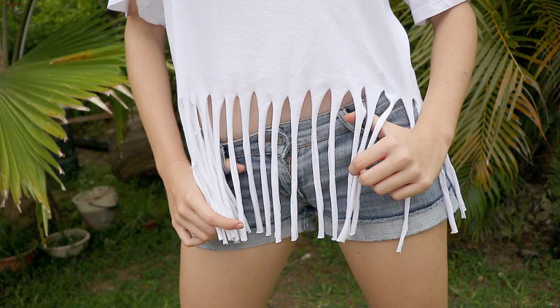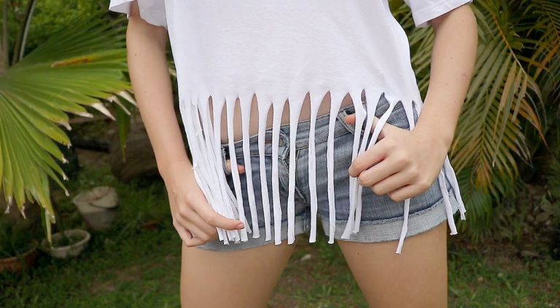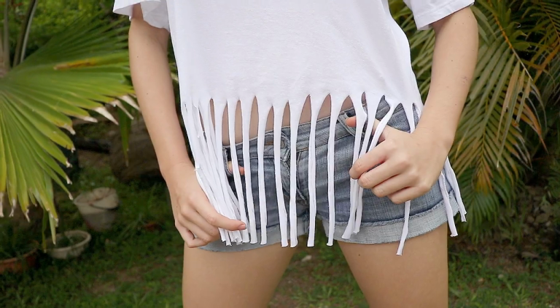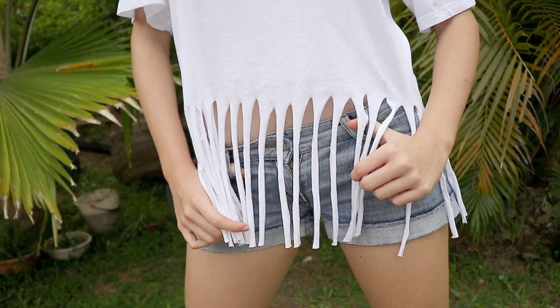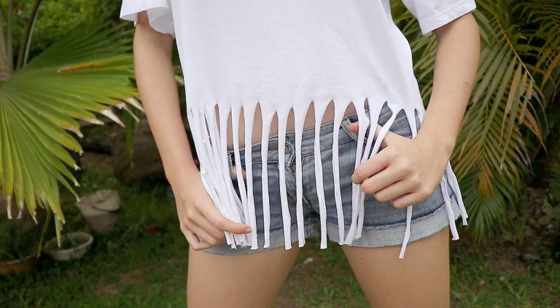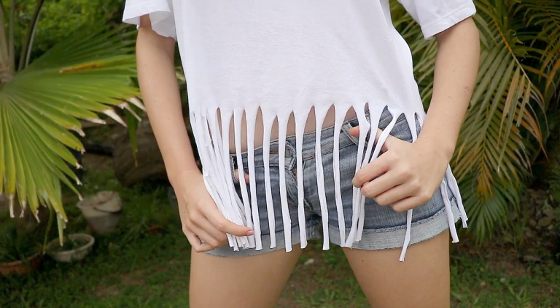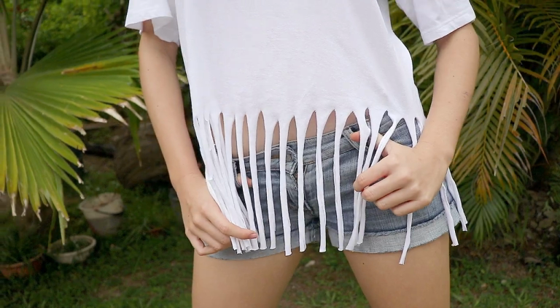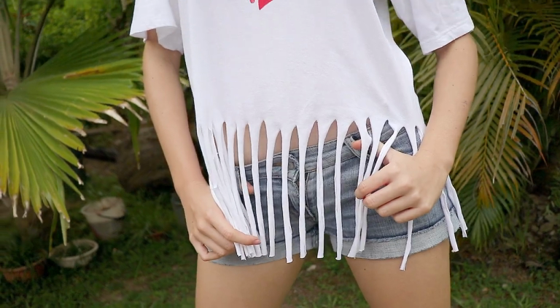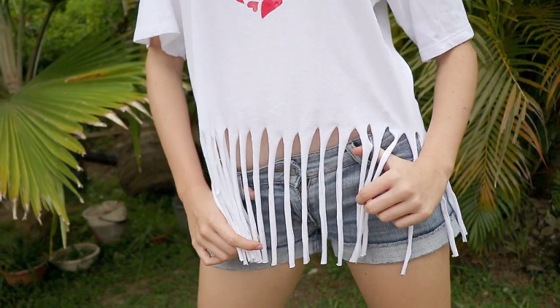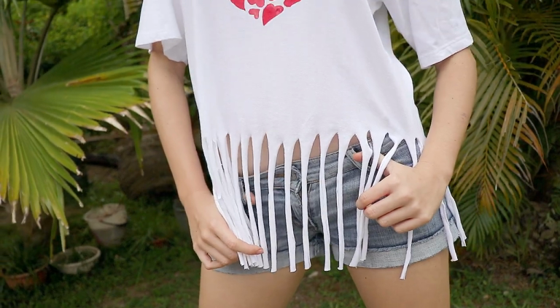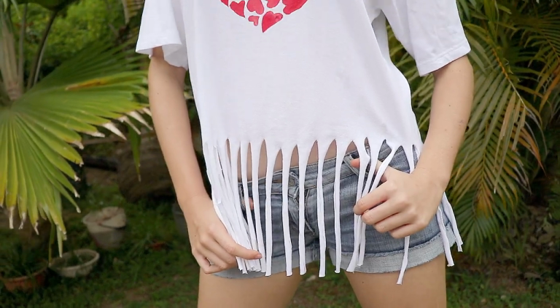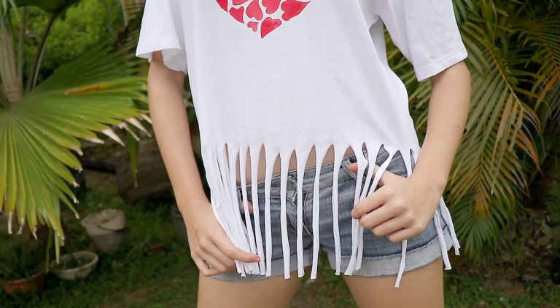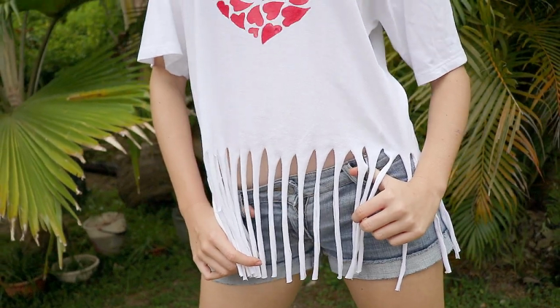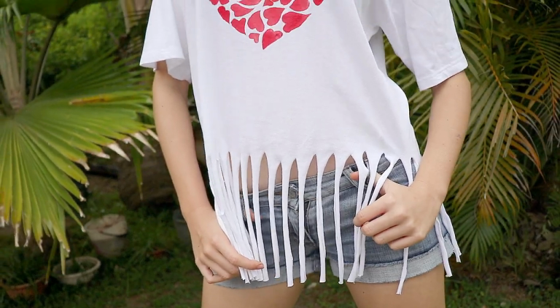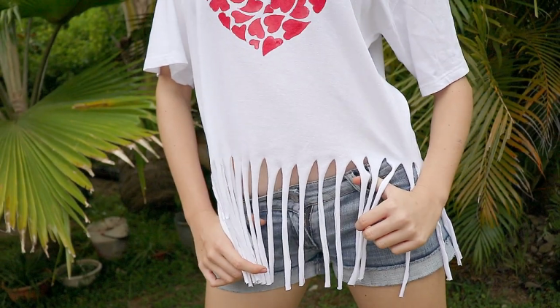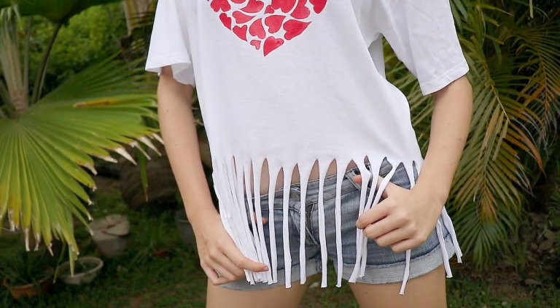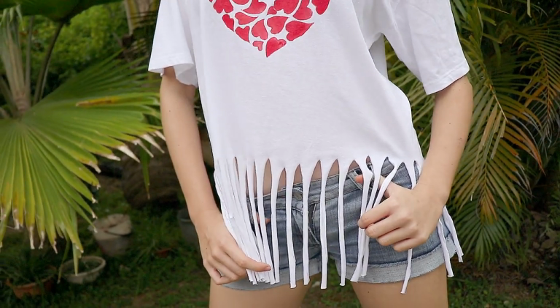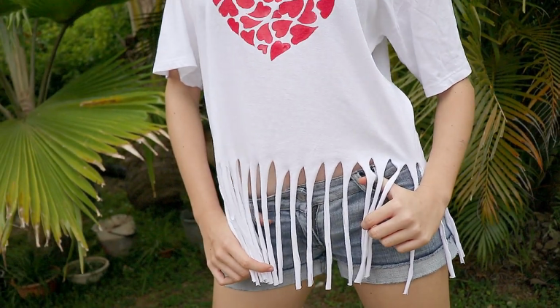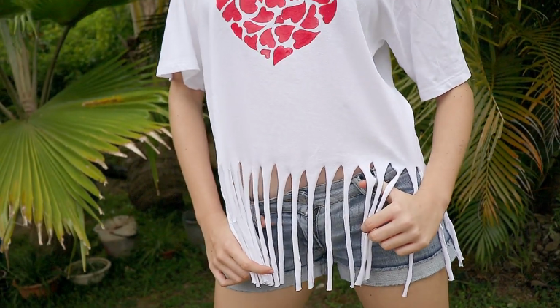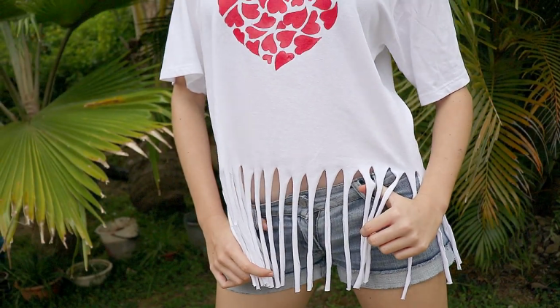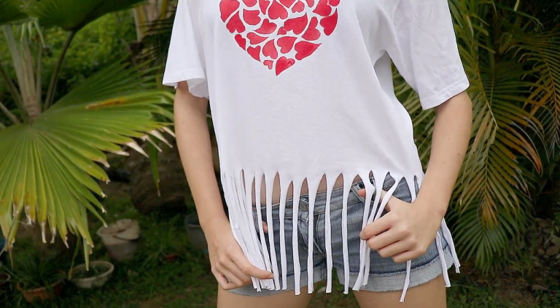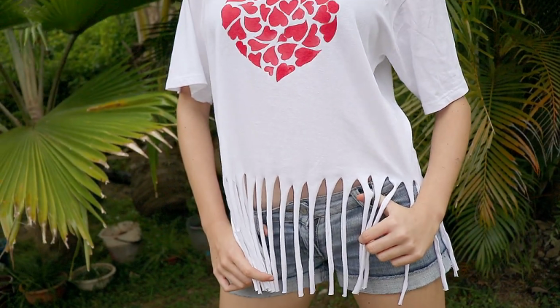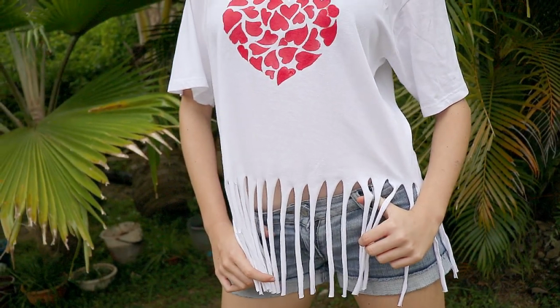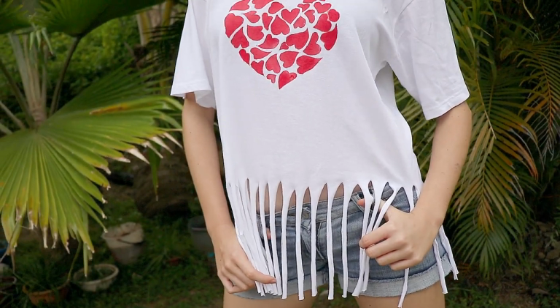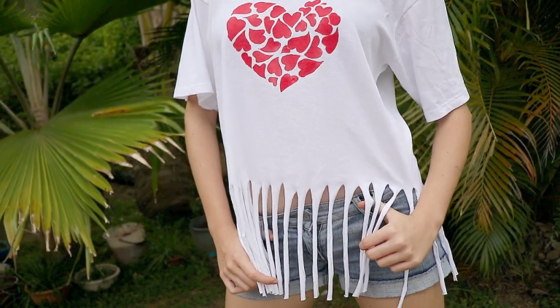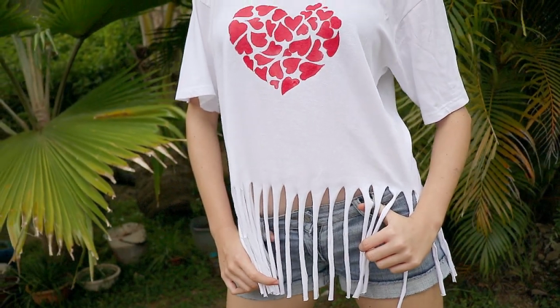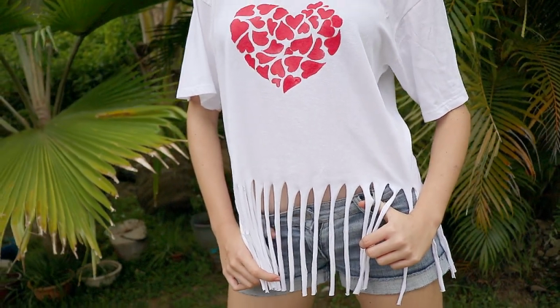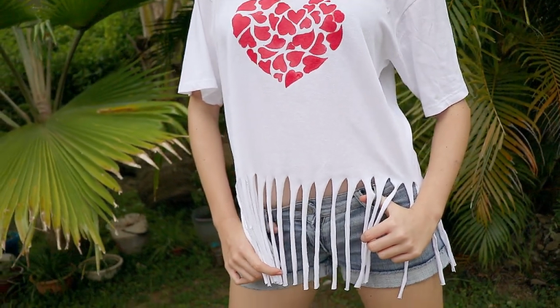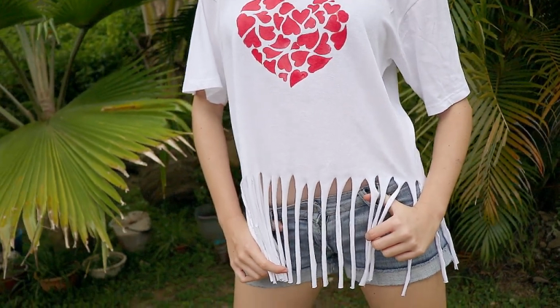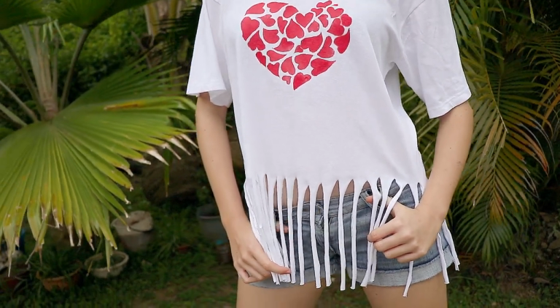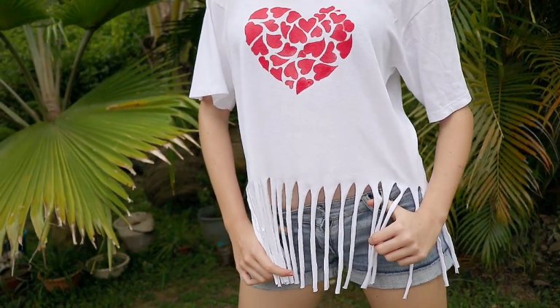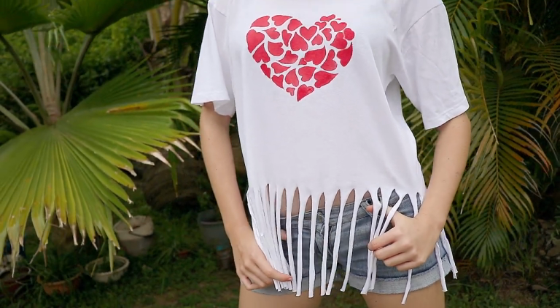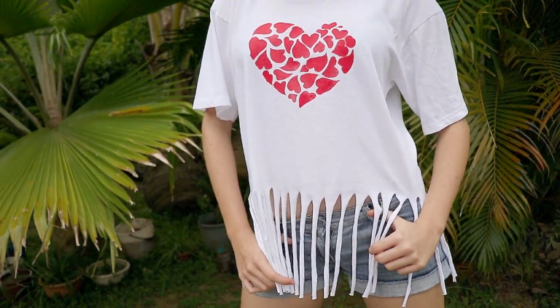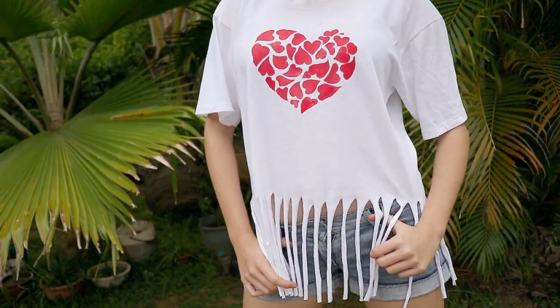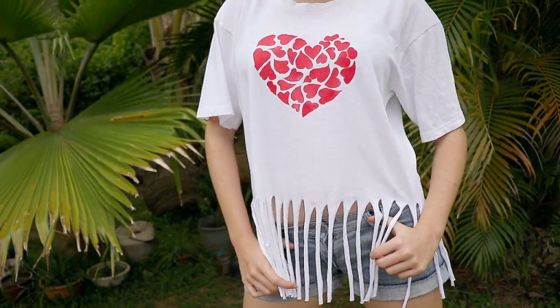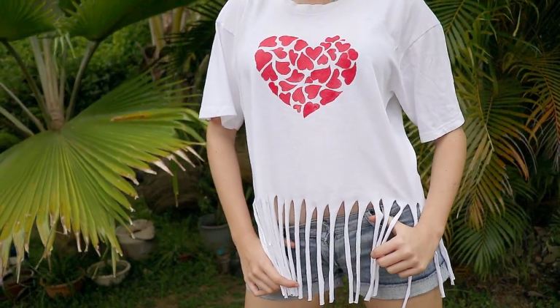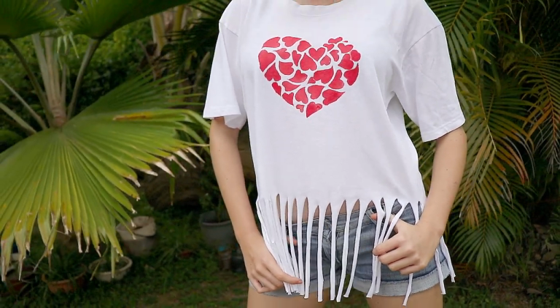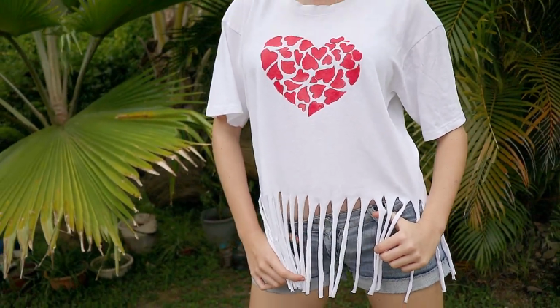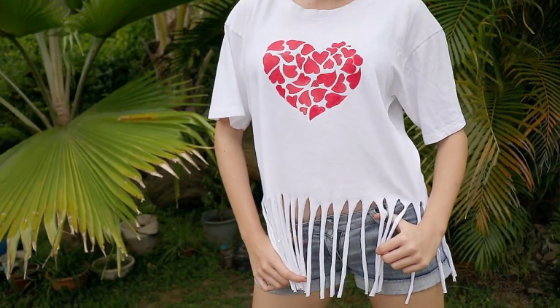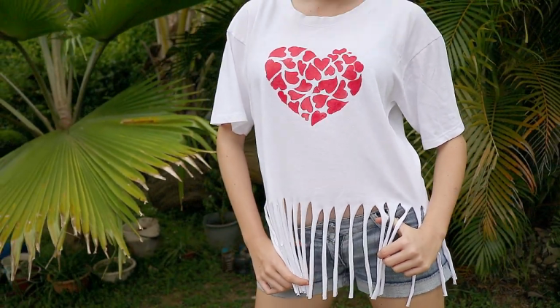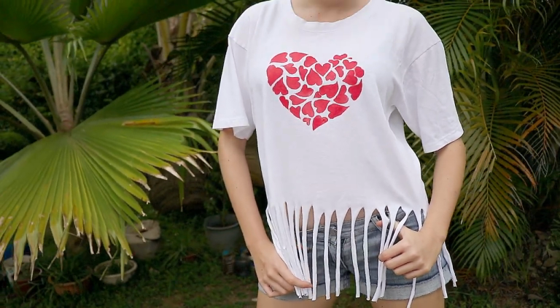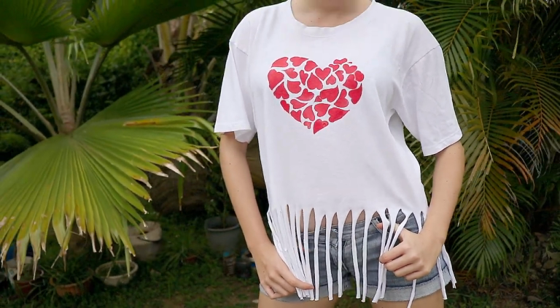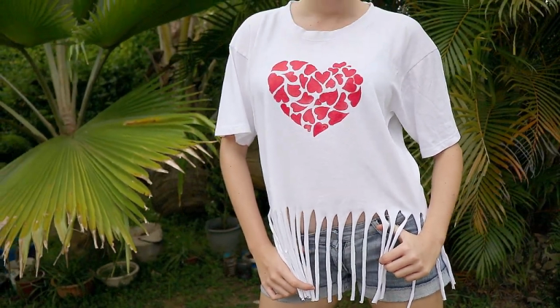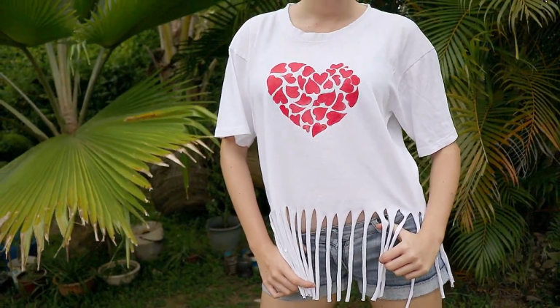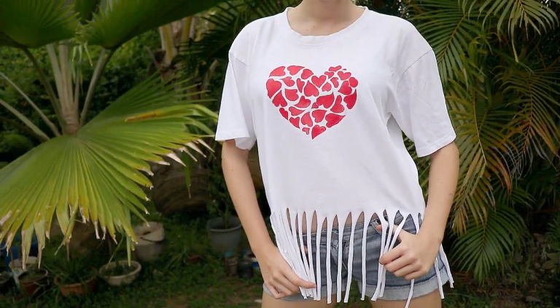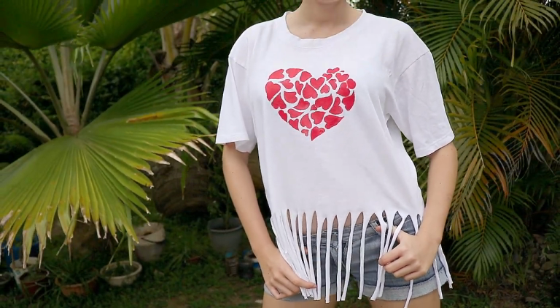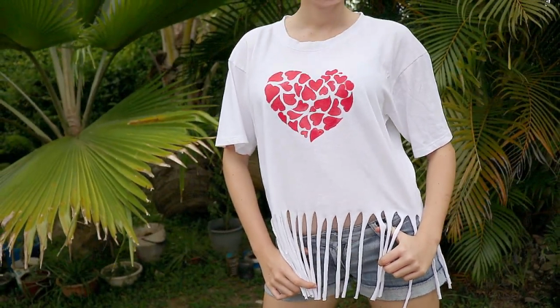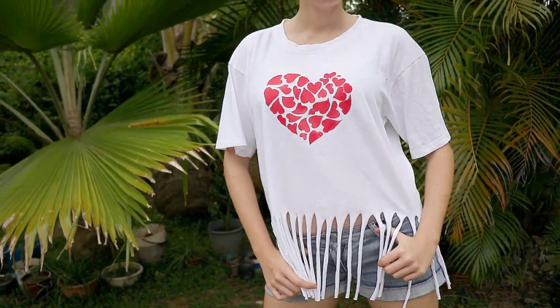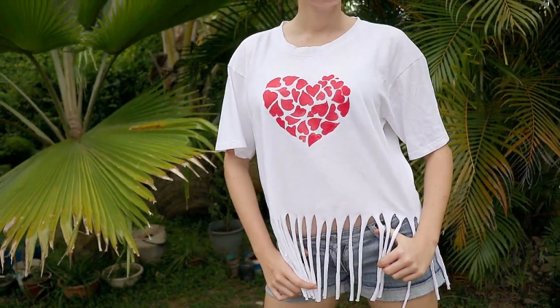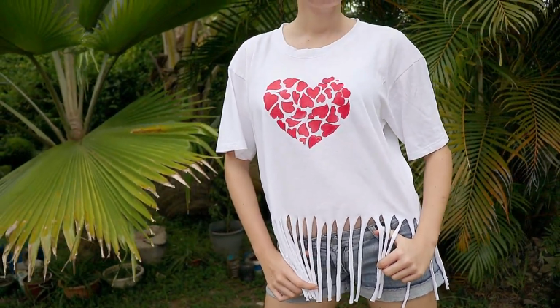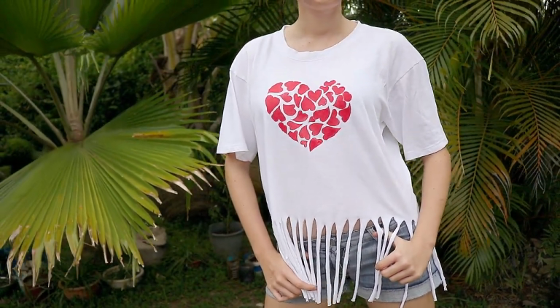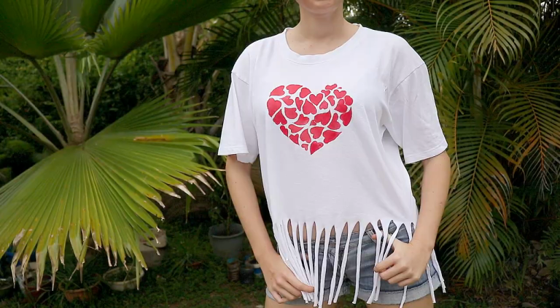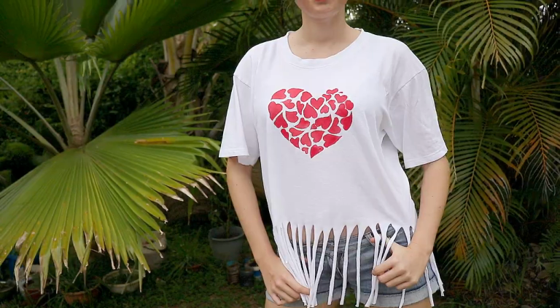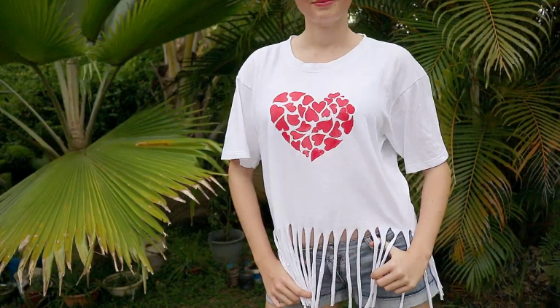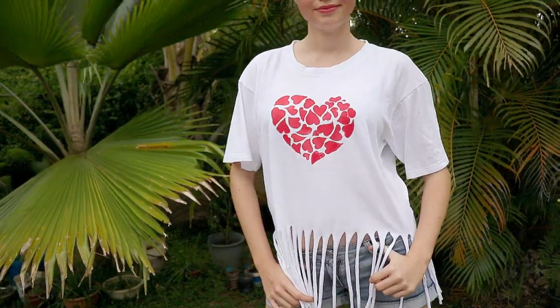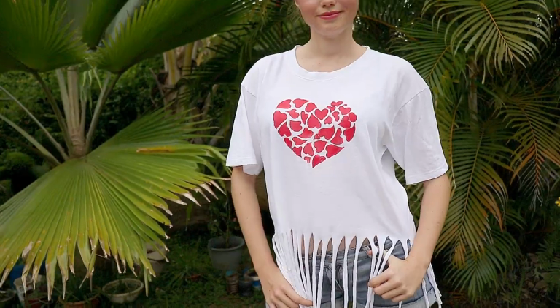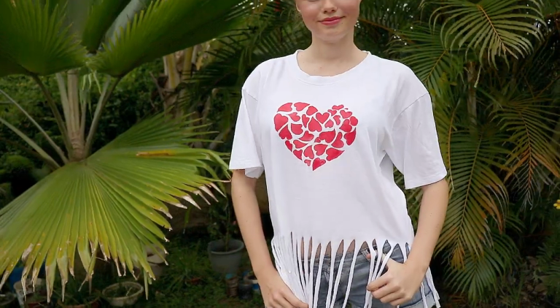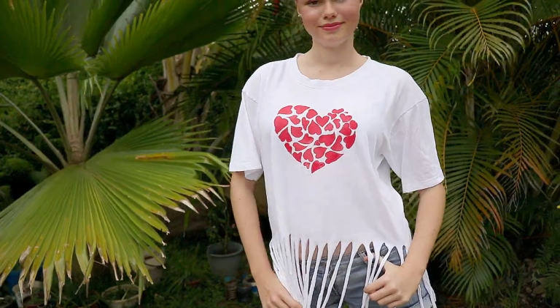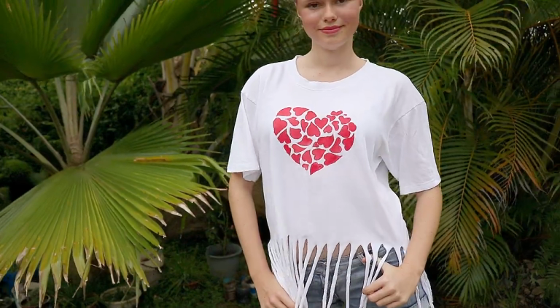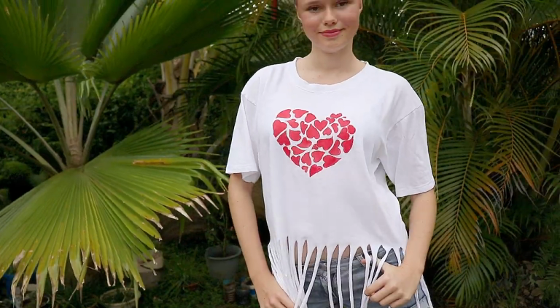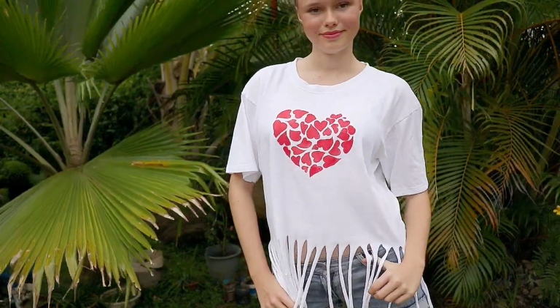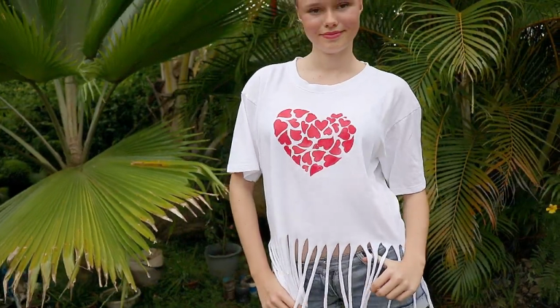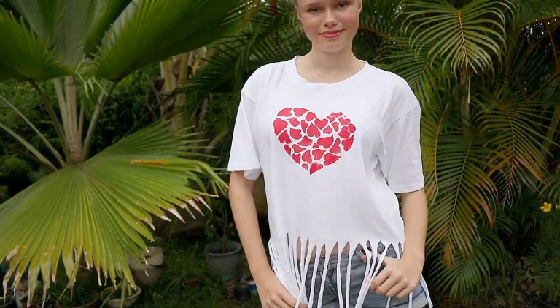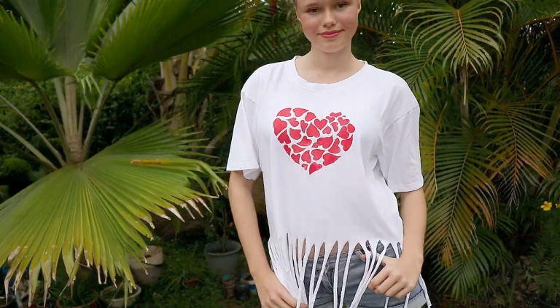I love this t-shirt. This DIY project is my favorite. Isn't it perfect for summer?